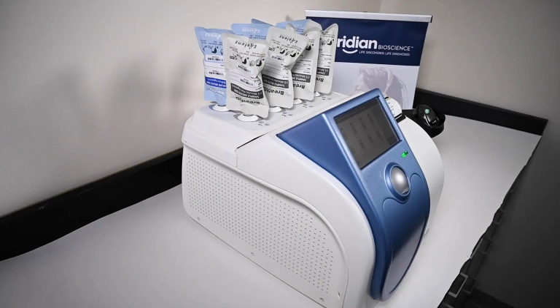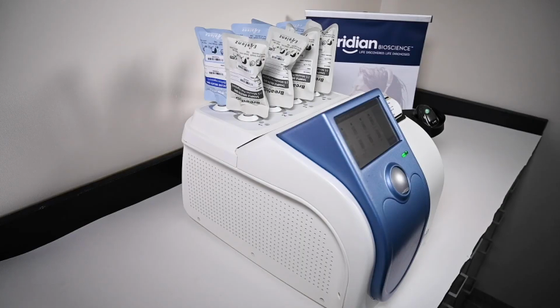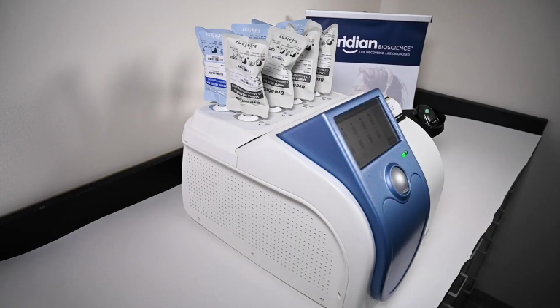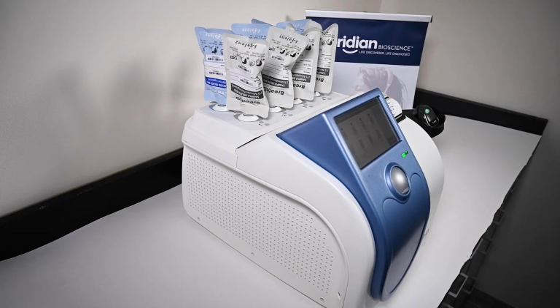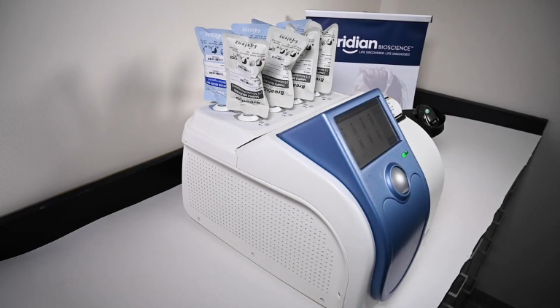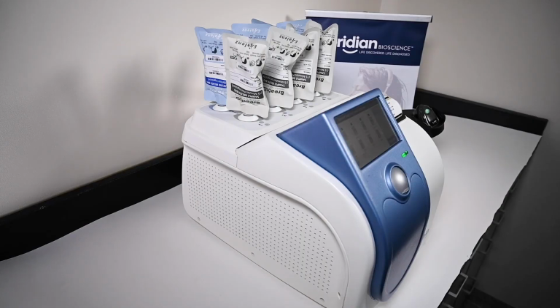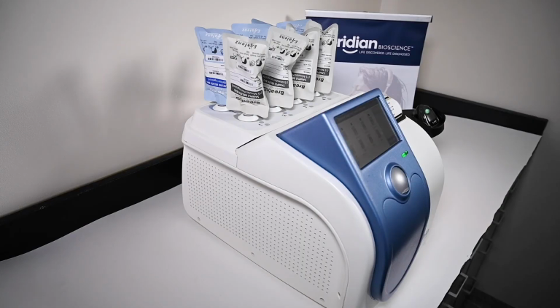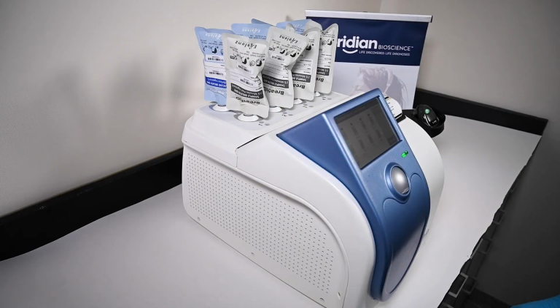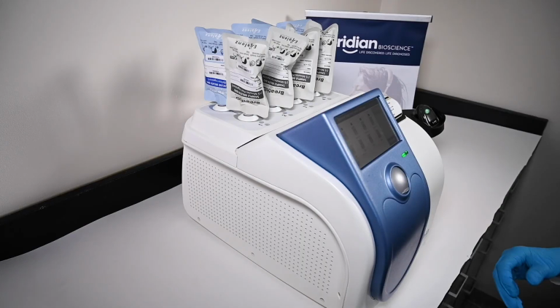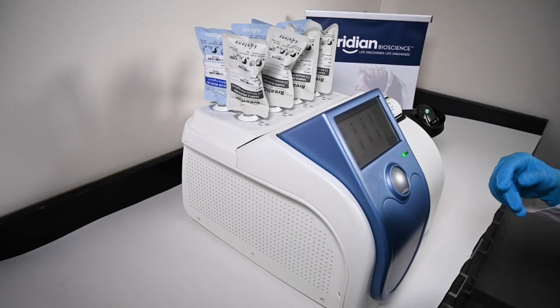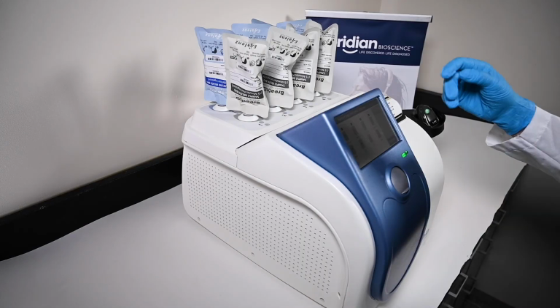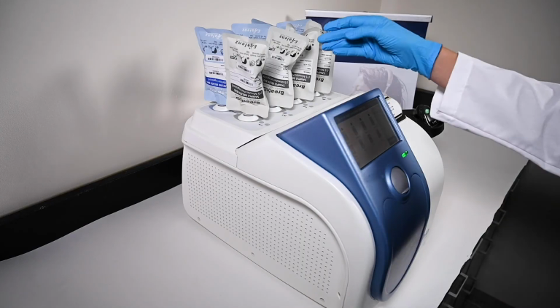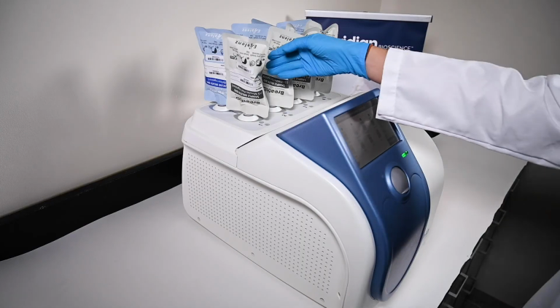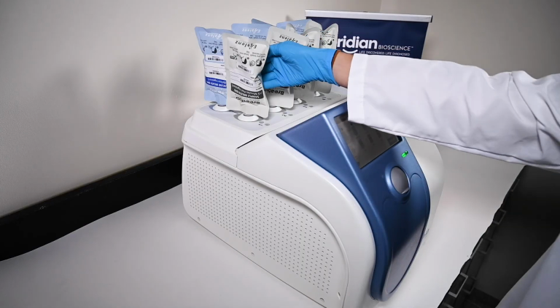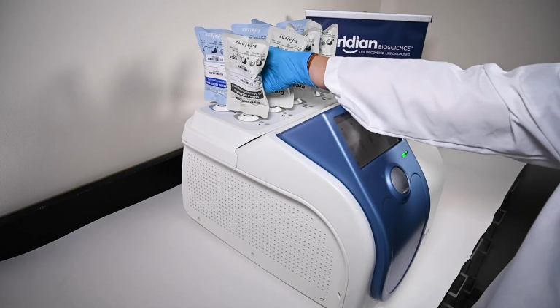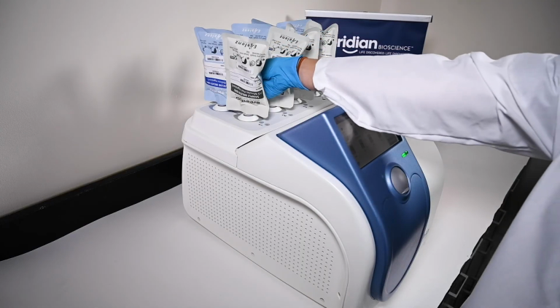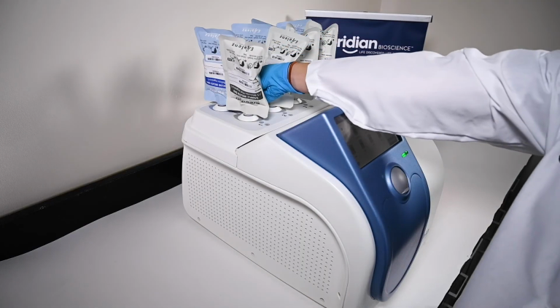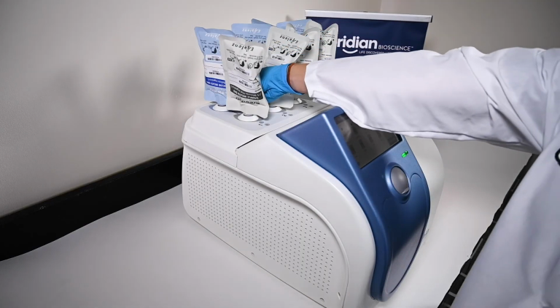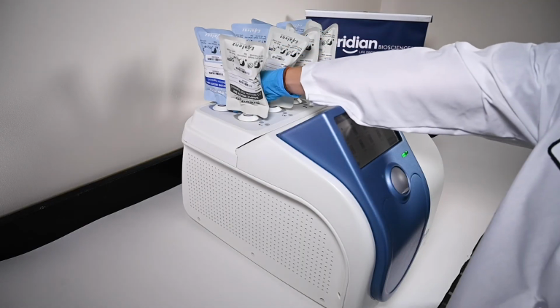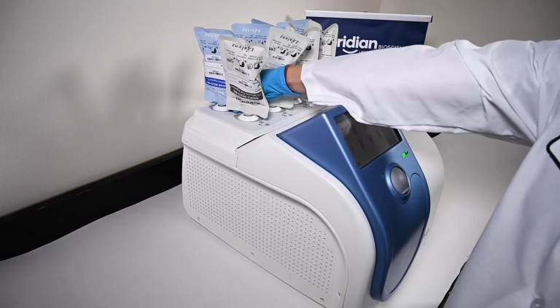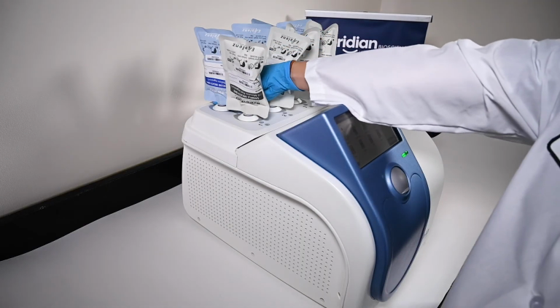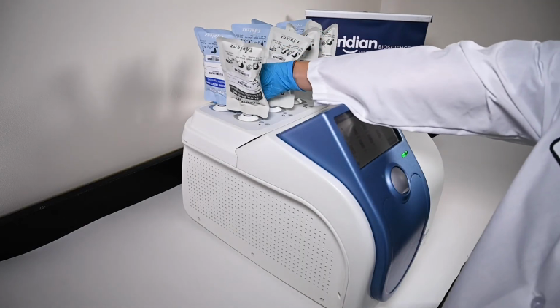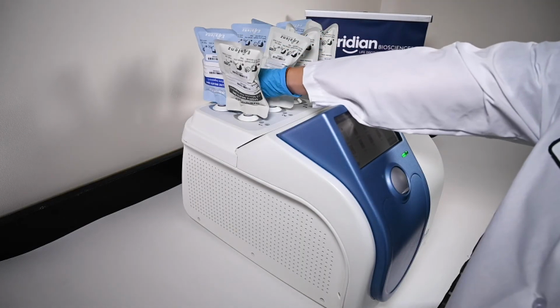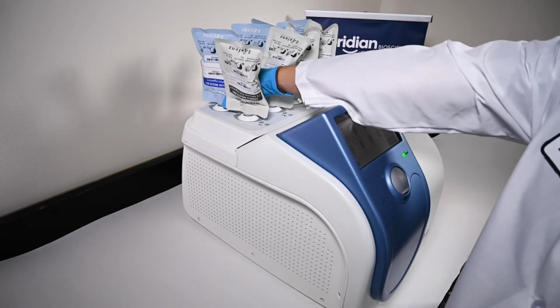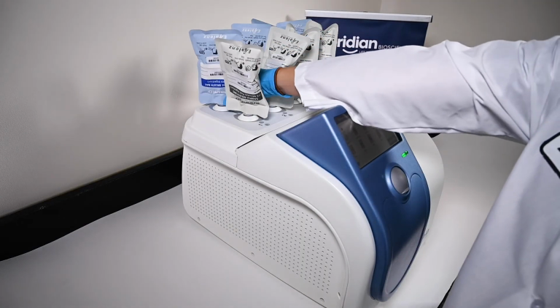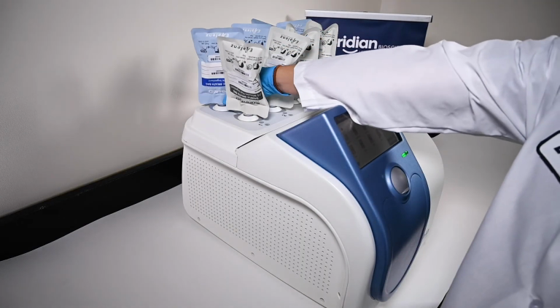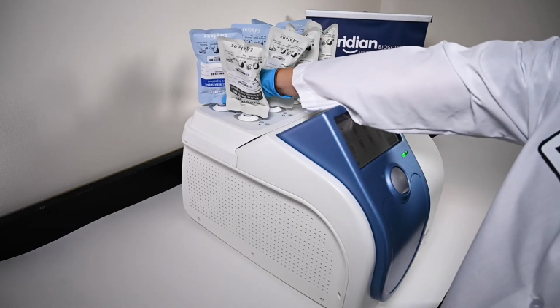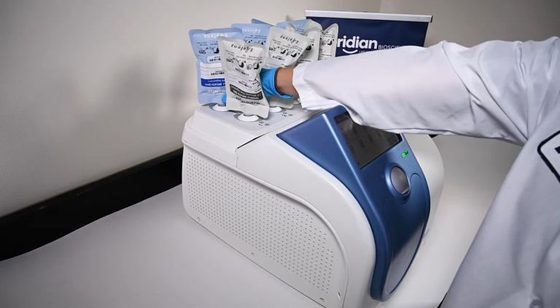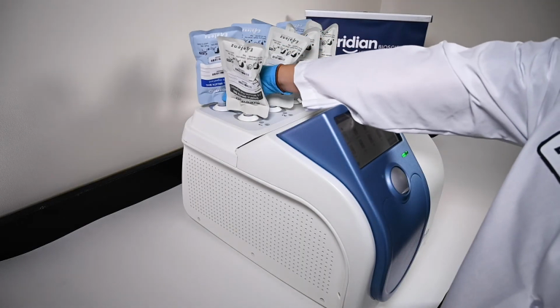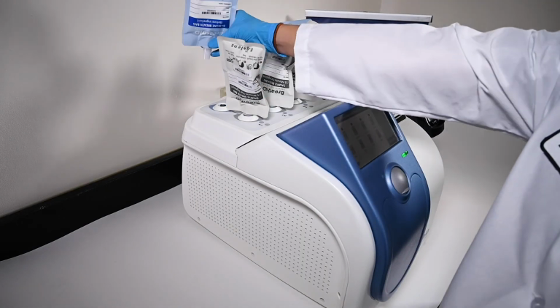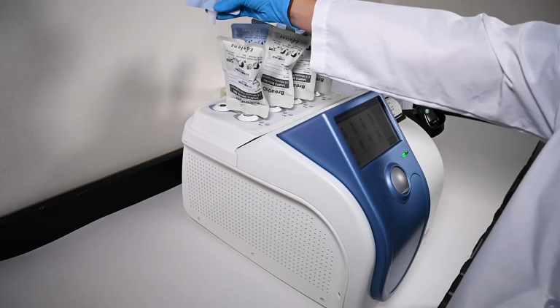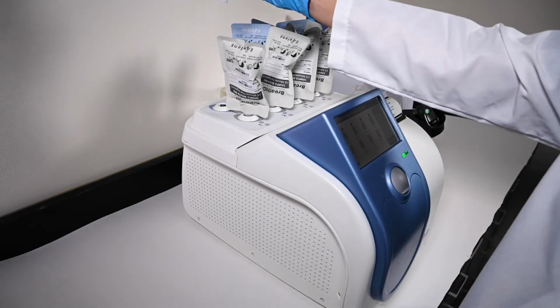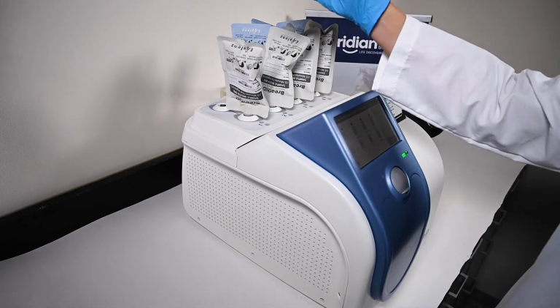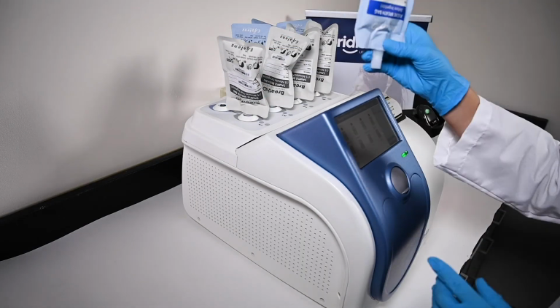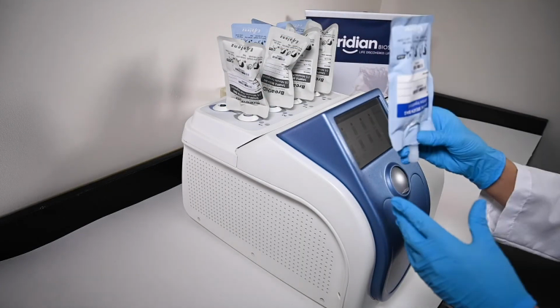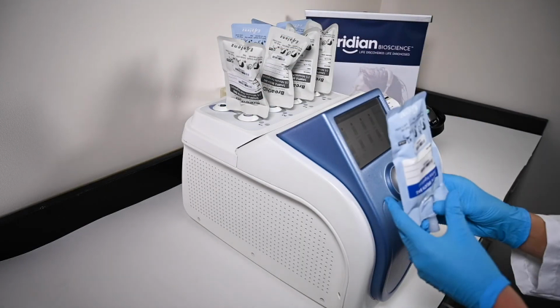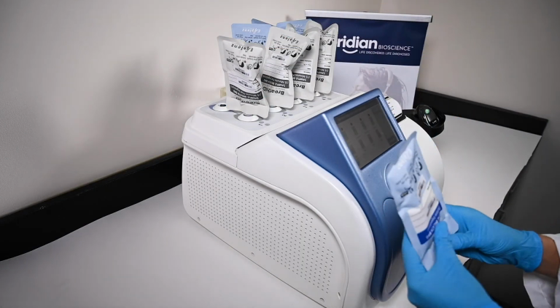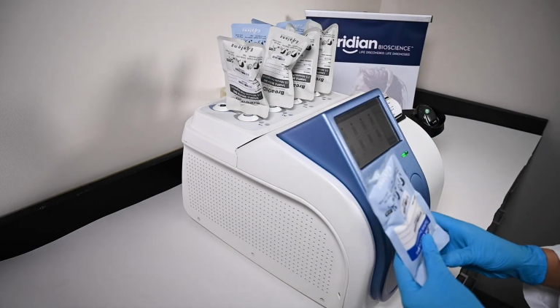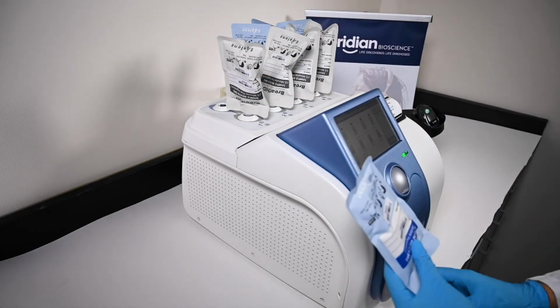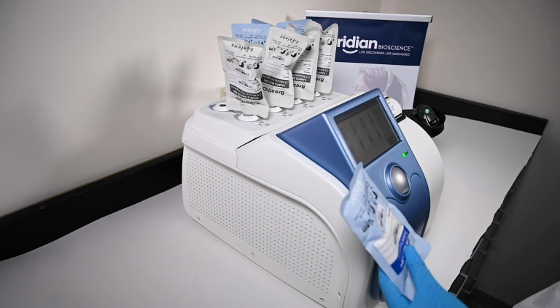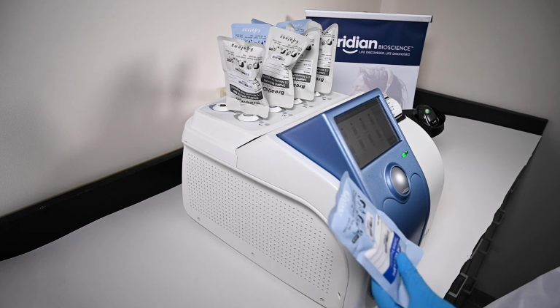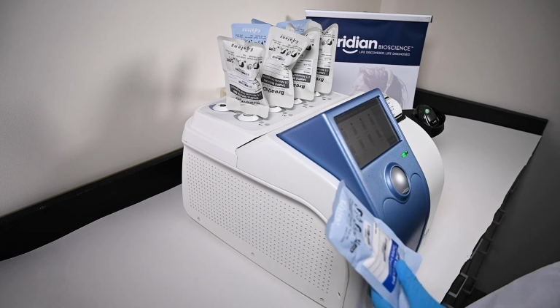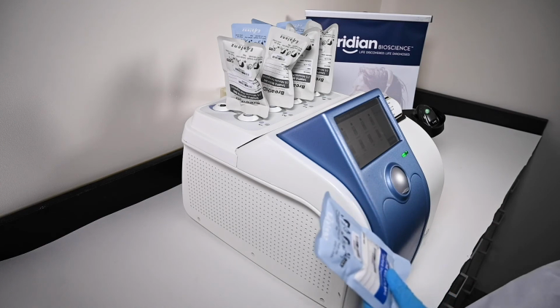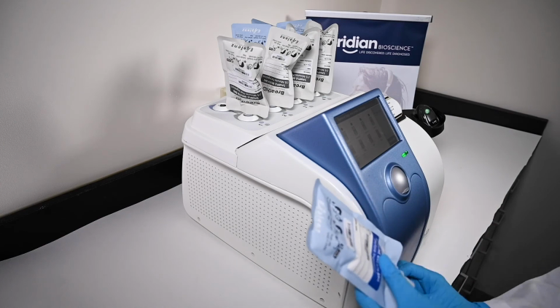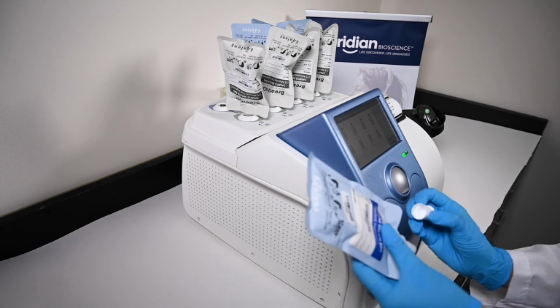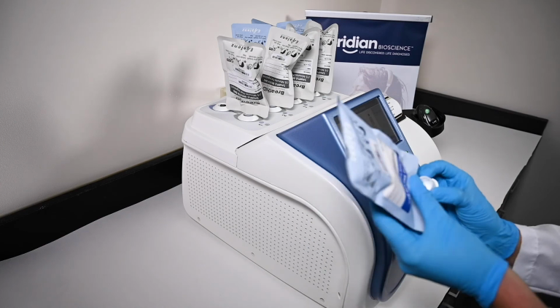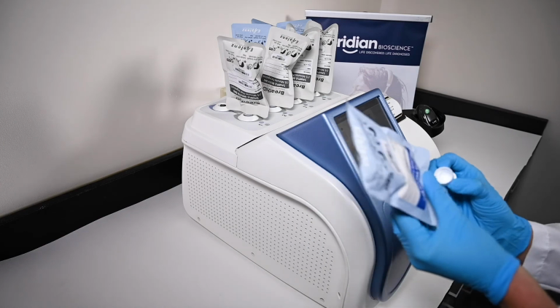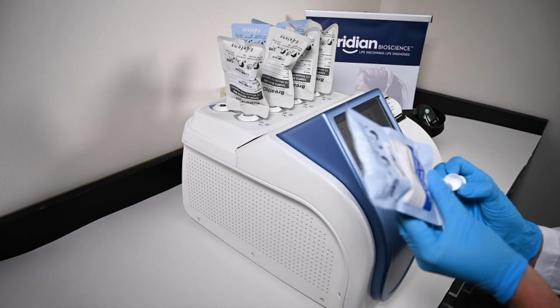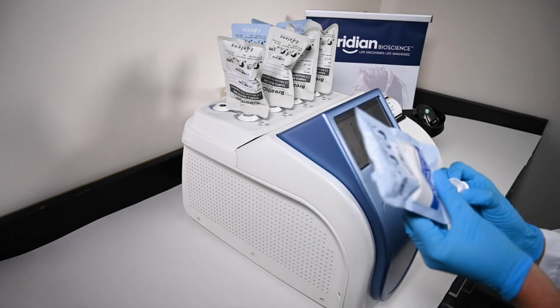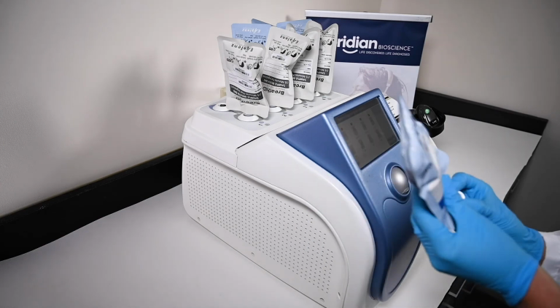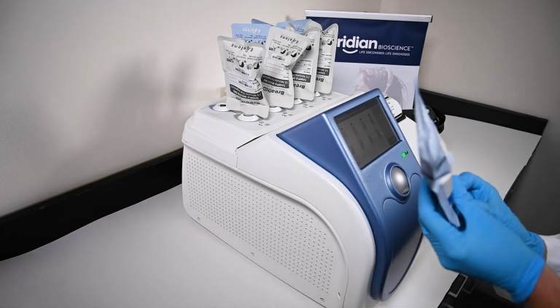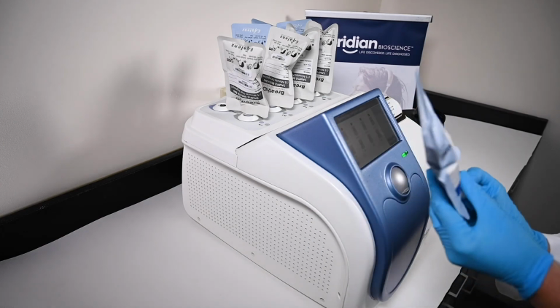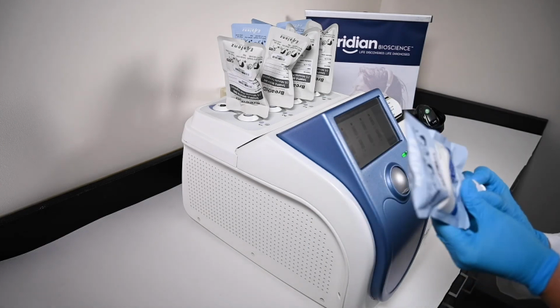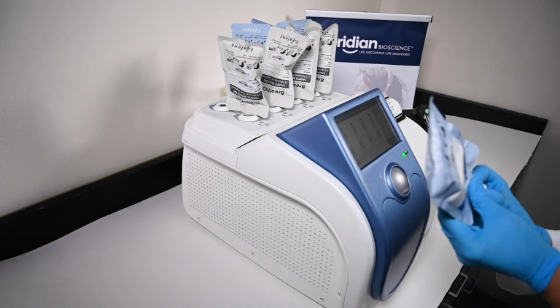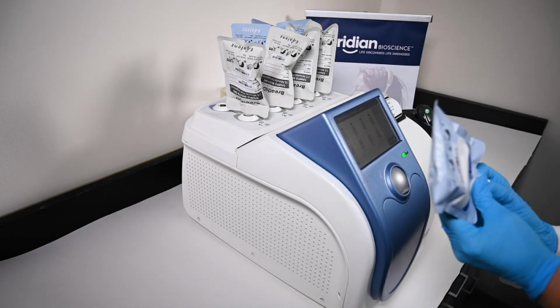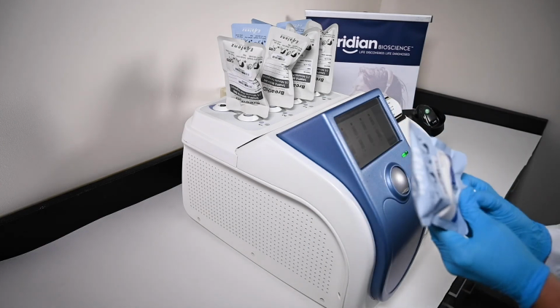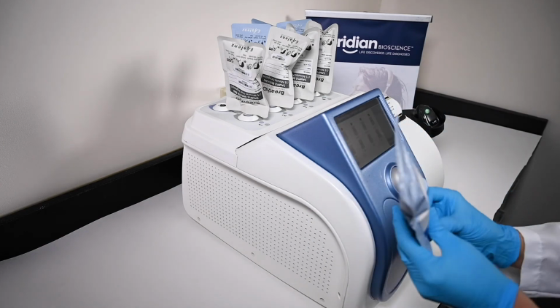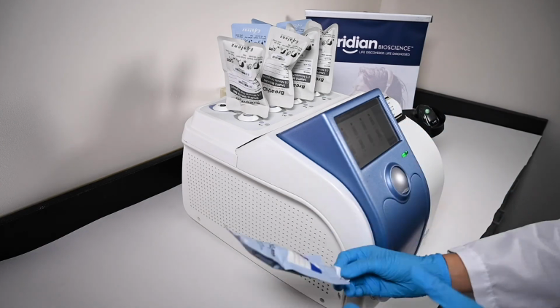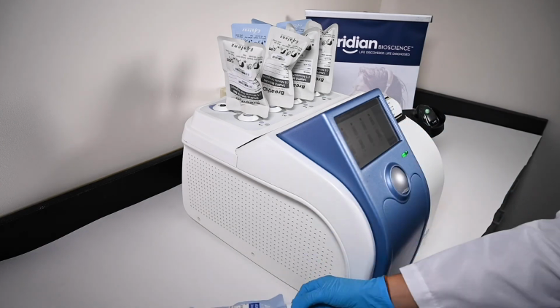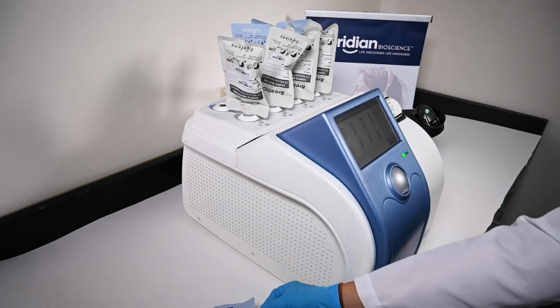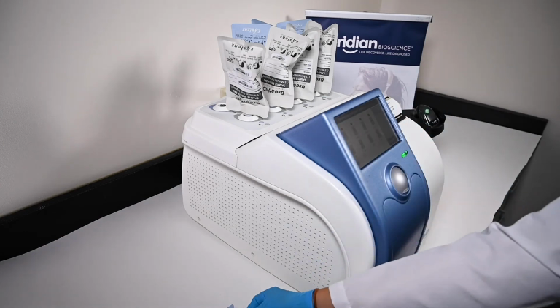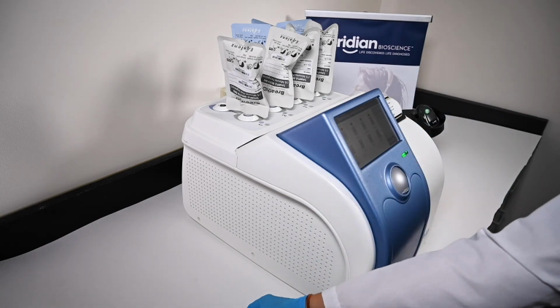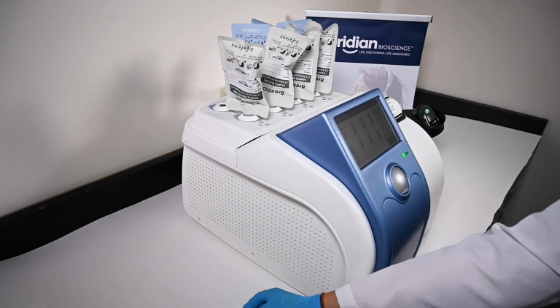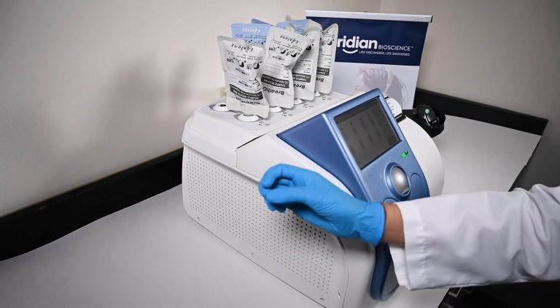Once the run is complete, simply remove the bags and recap the specimens, especially if they'll be used as controls later.